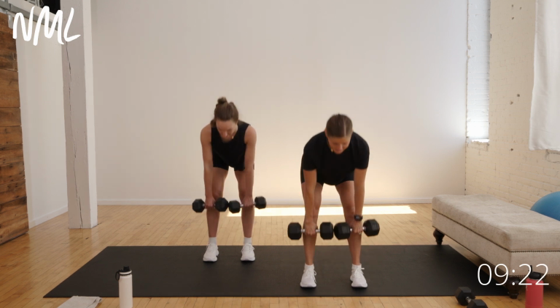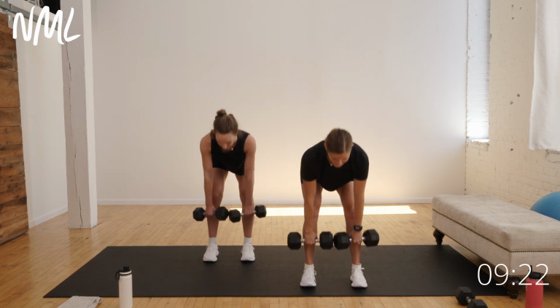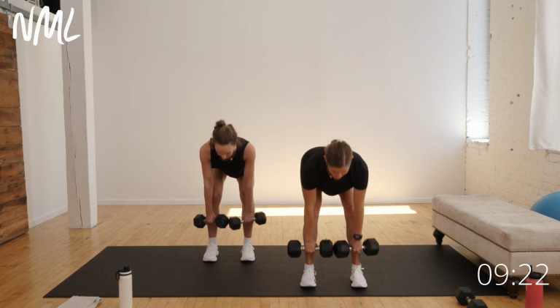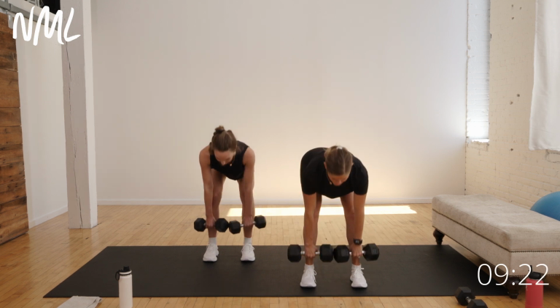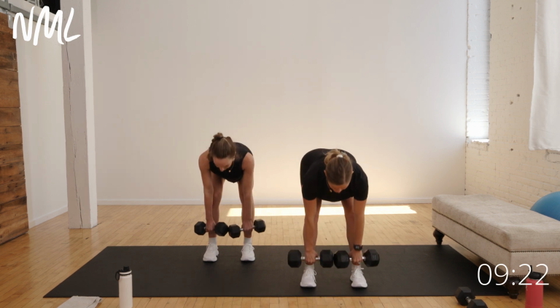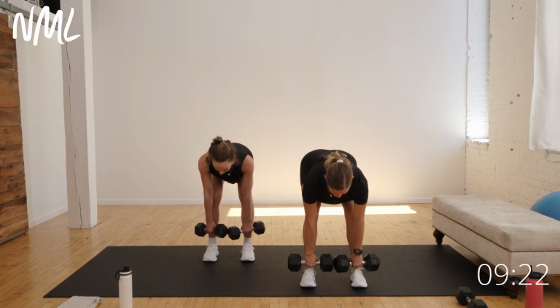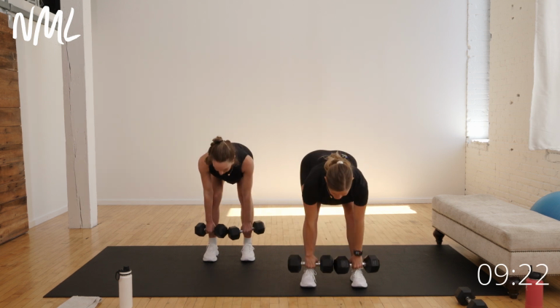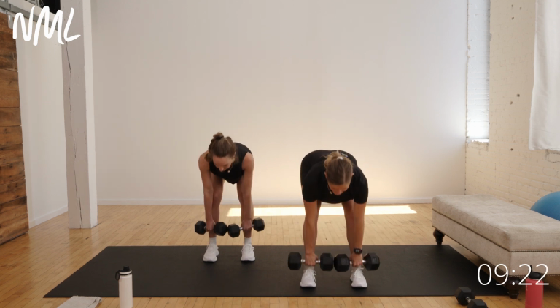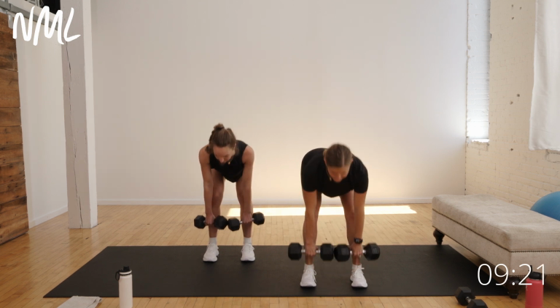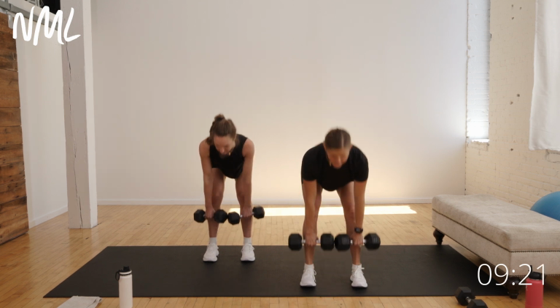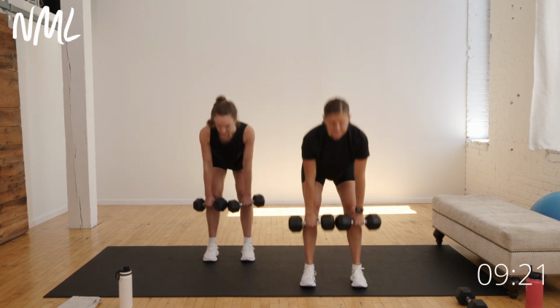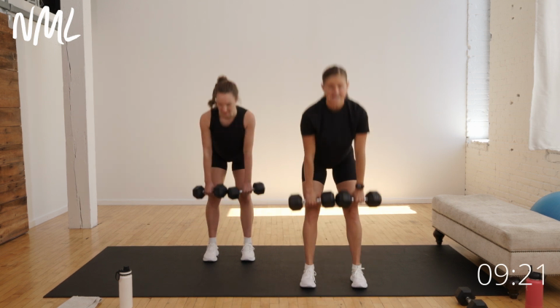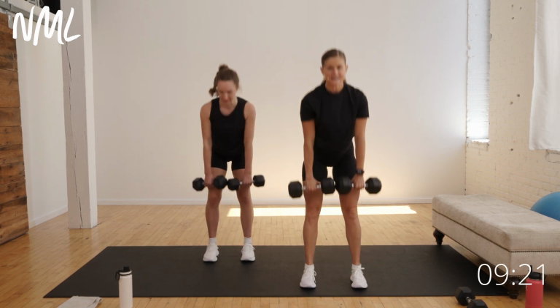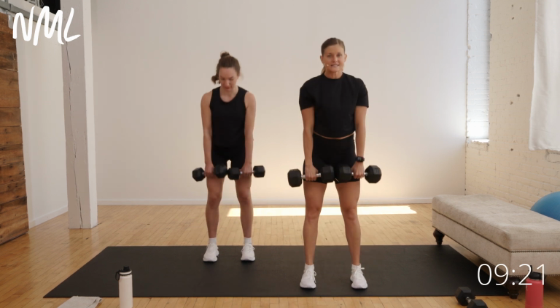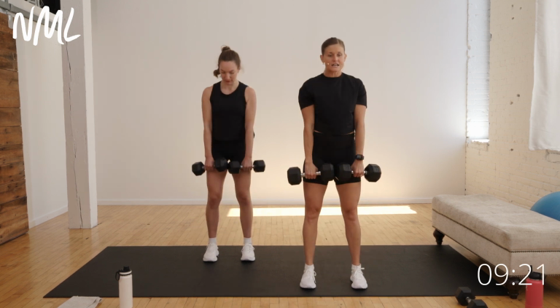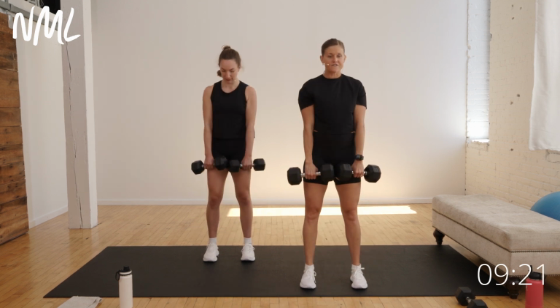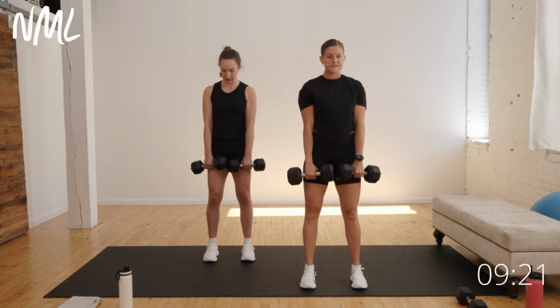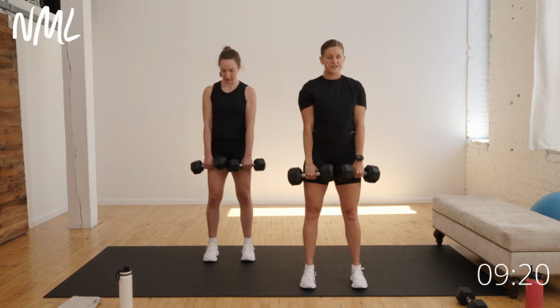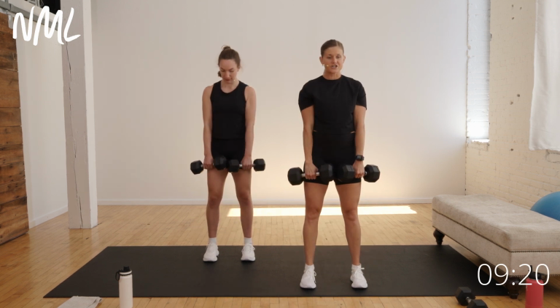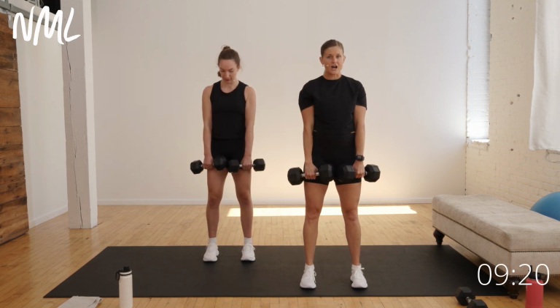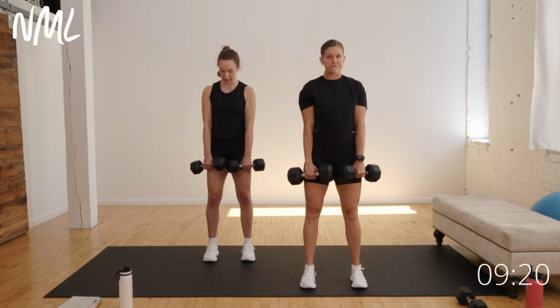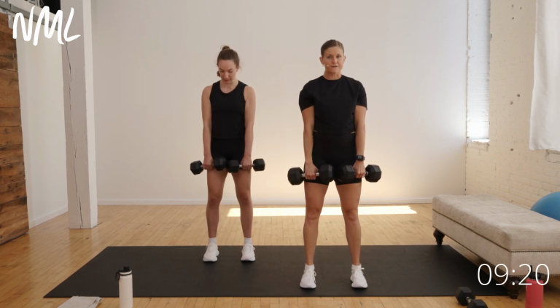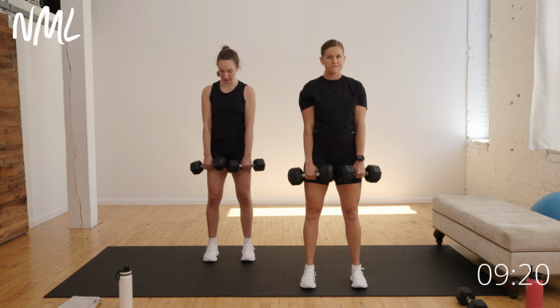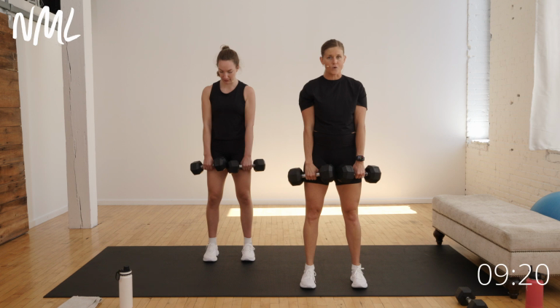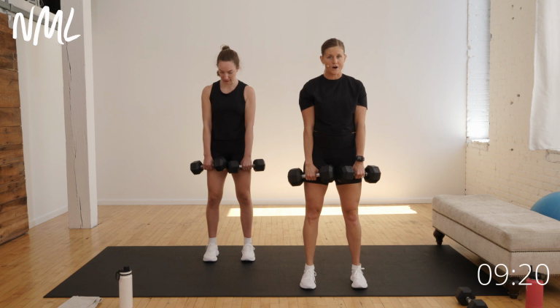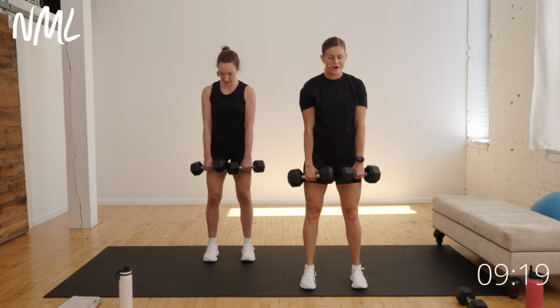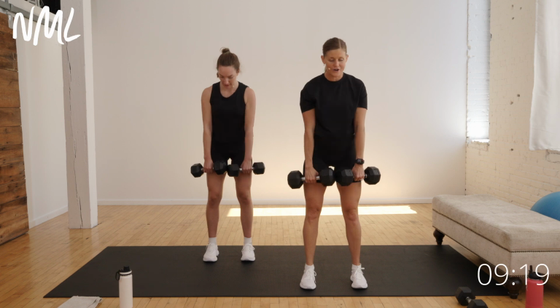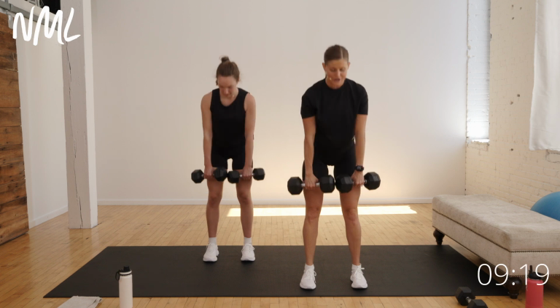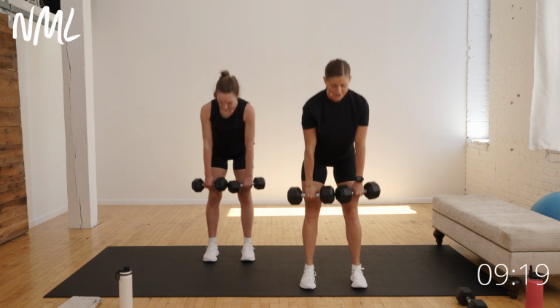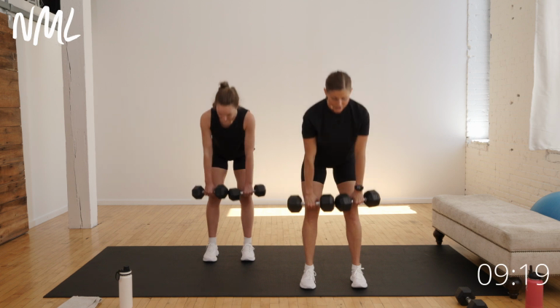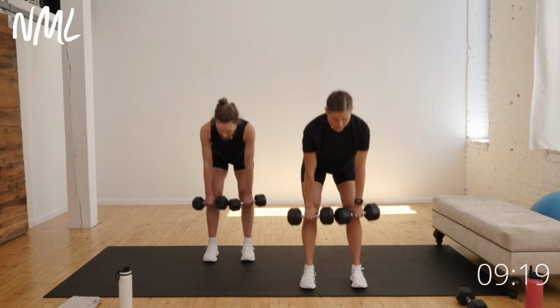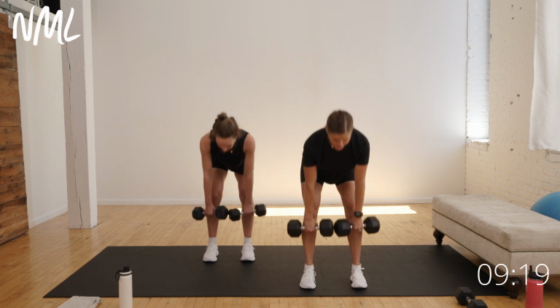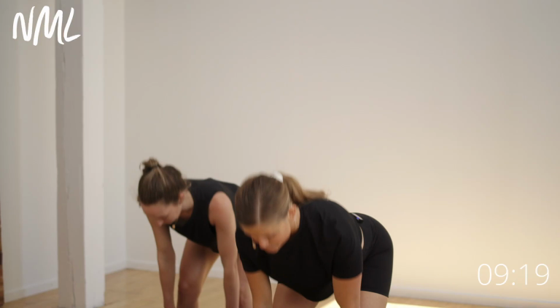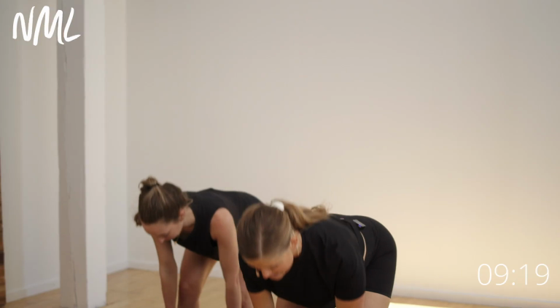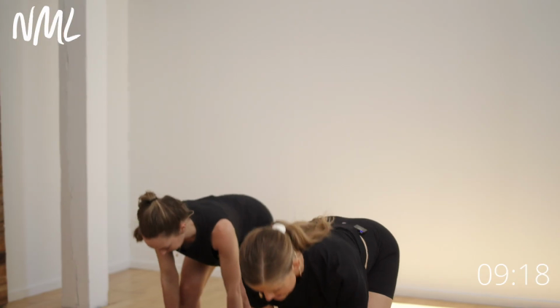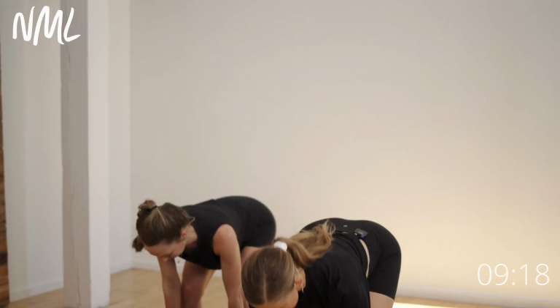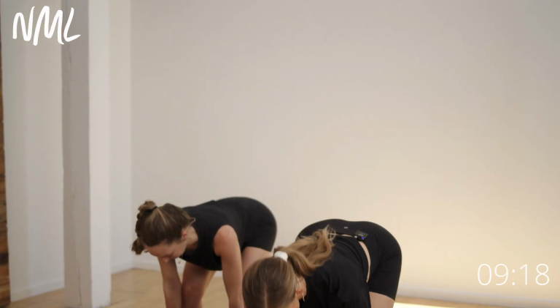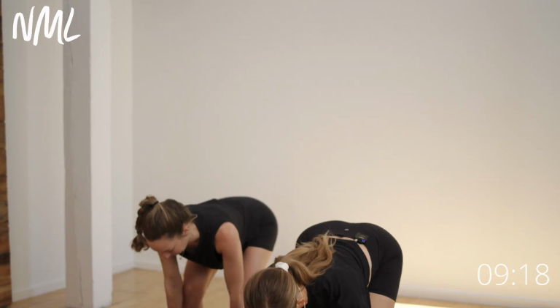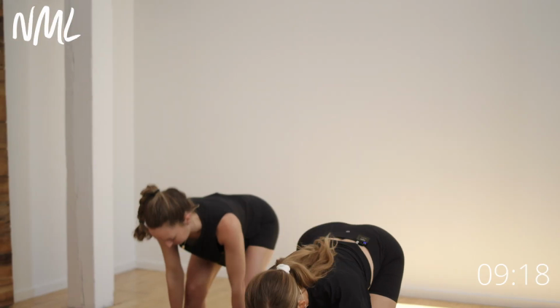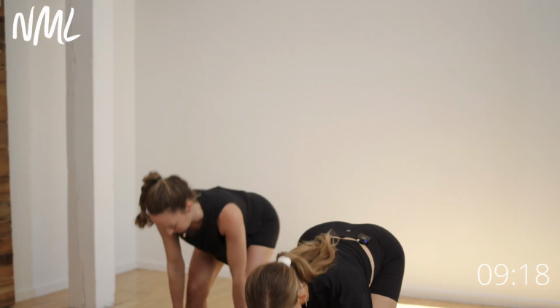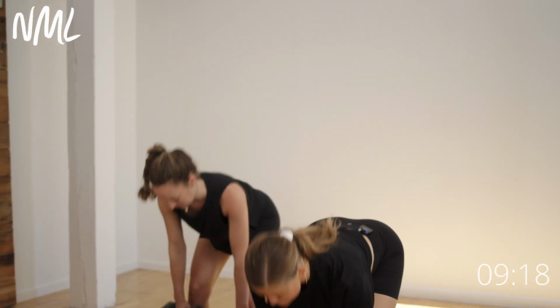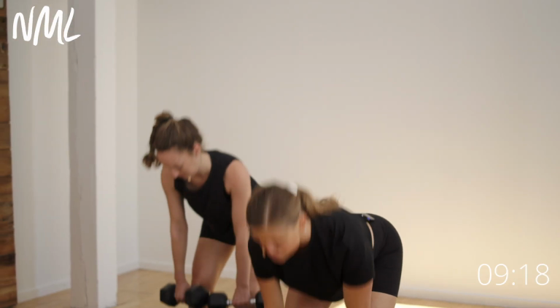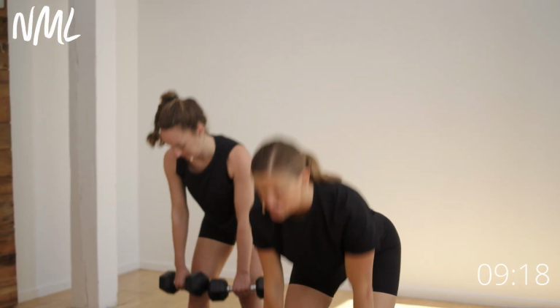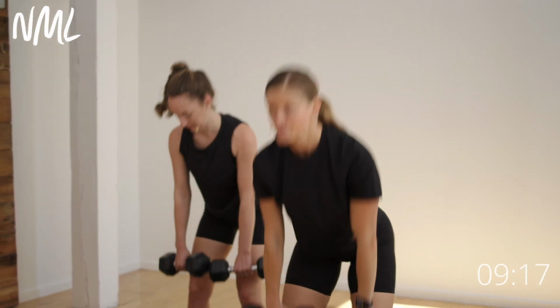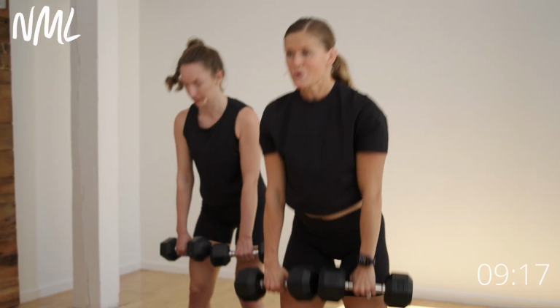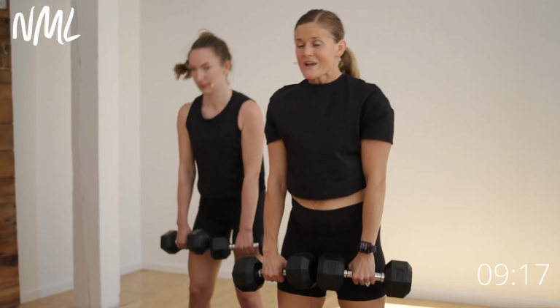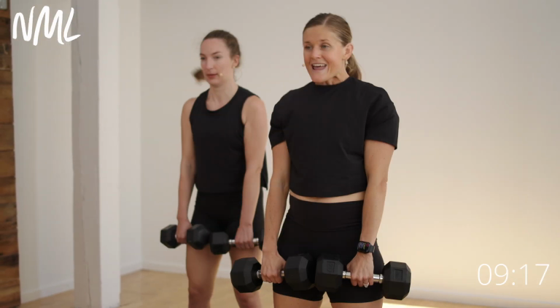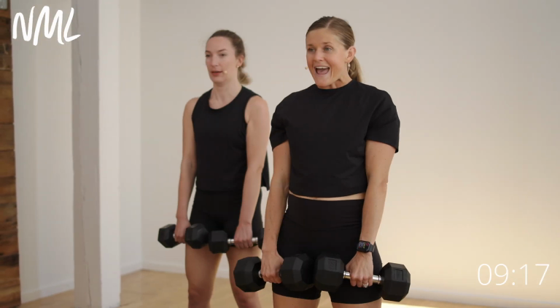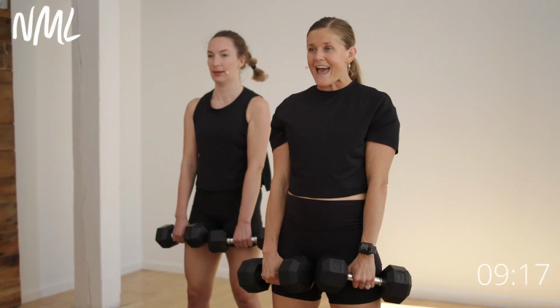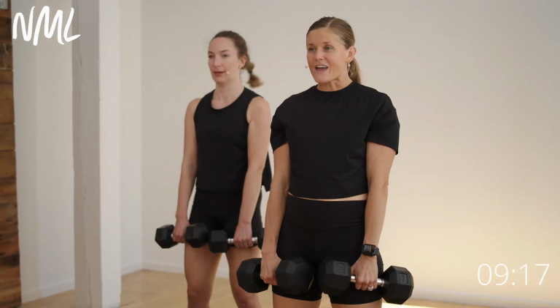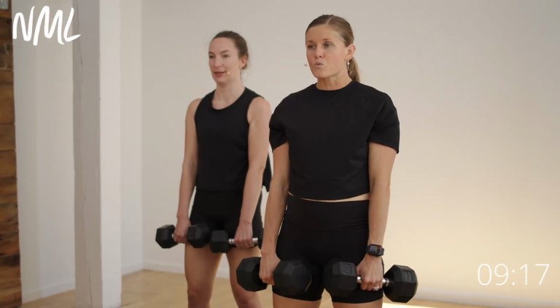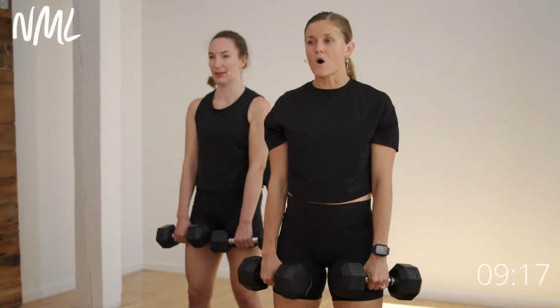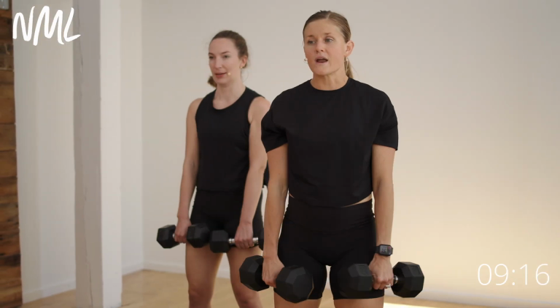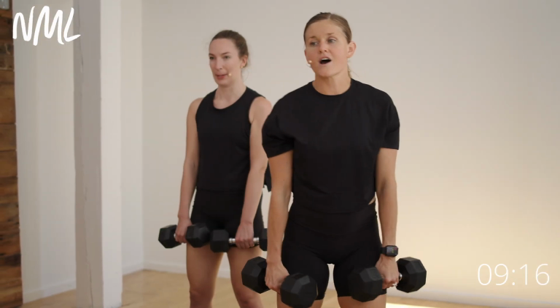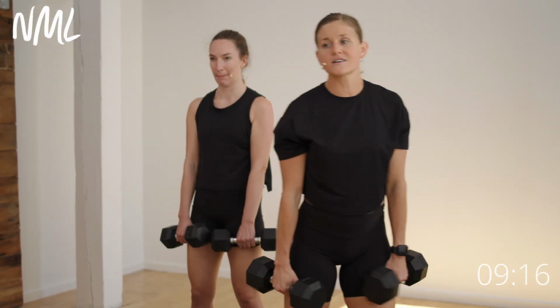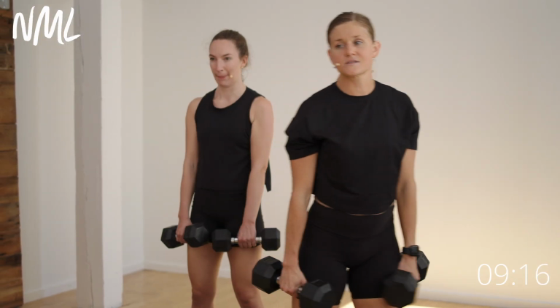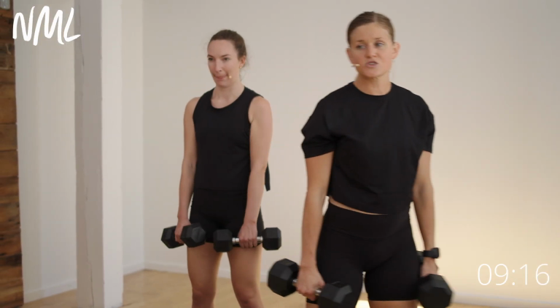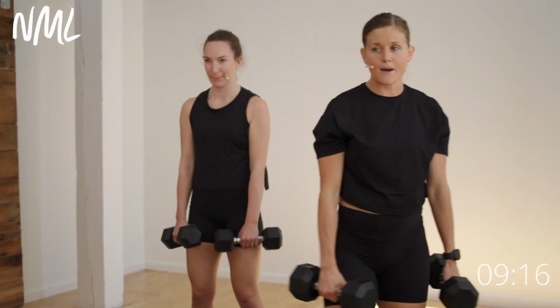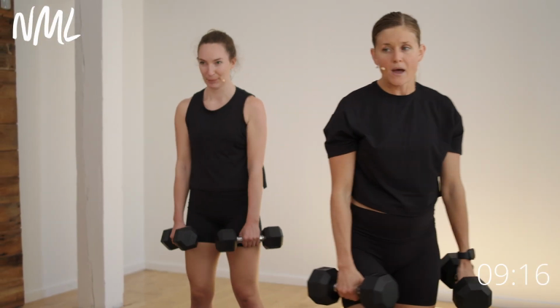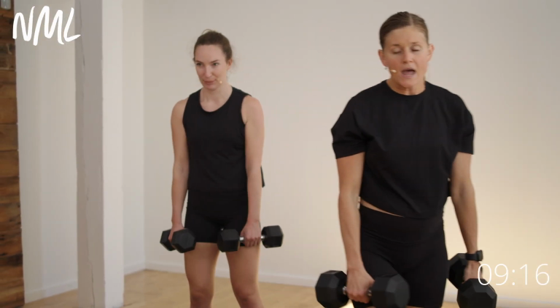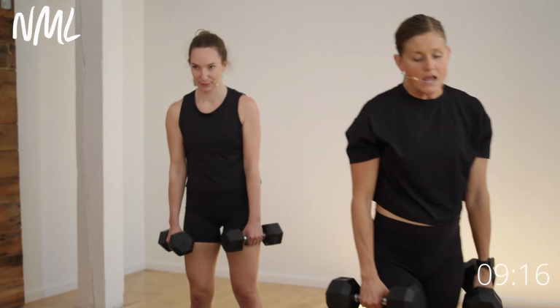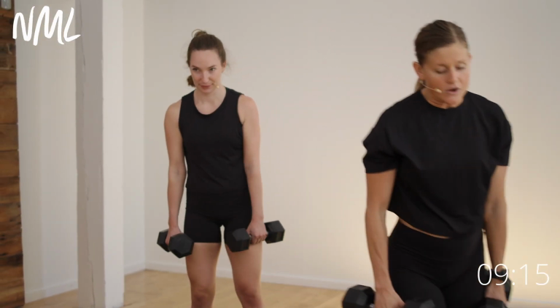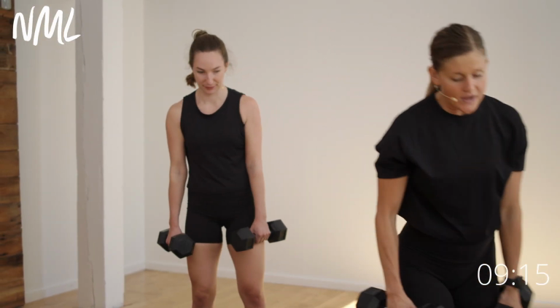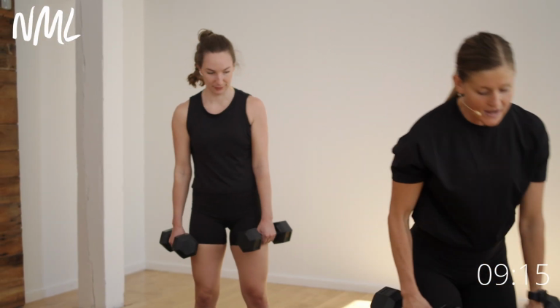Nice work, guys. You've got five seconds here — finish it off for four, three, two, and one. Awesome job.